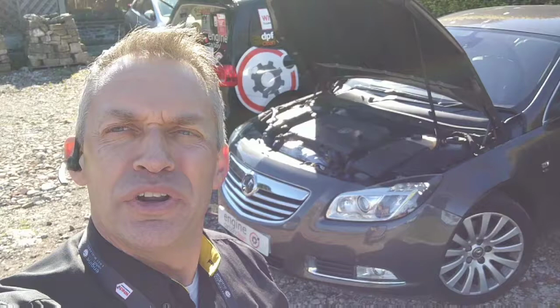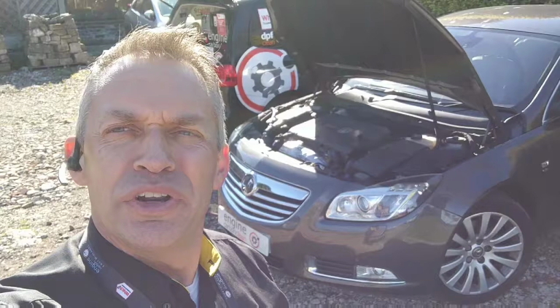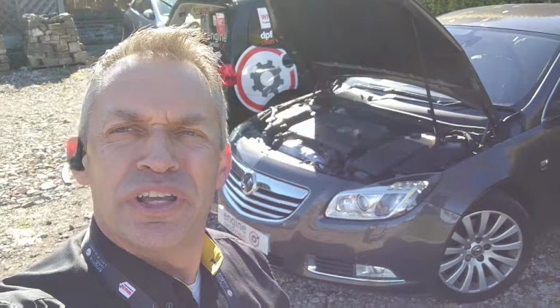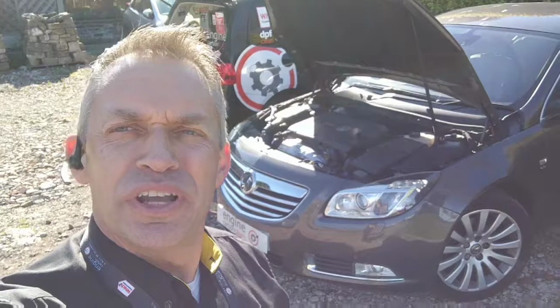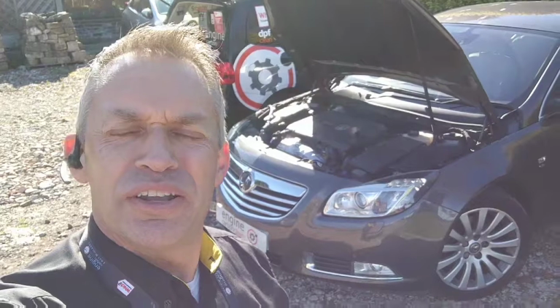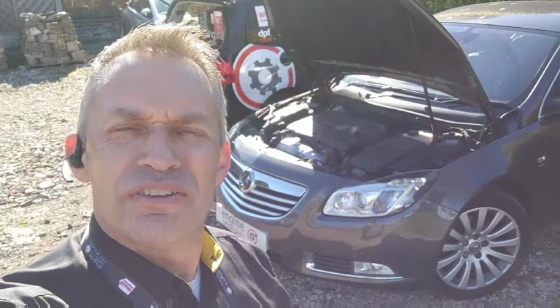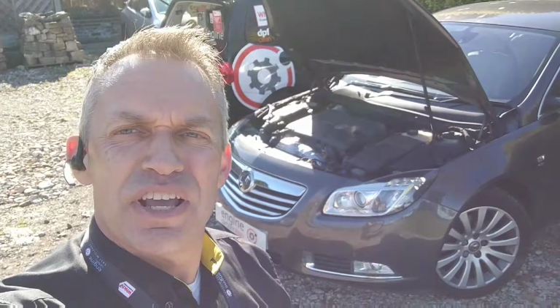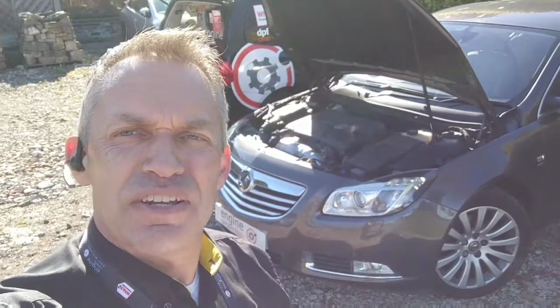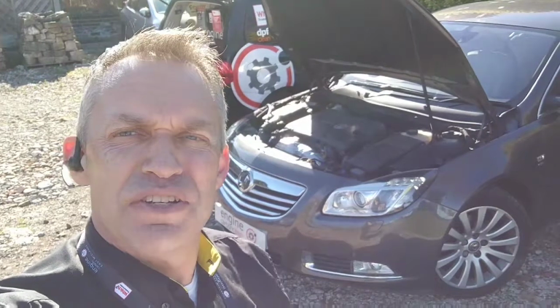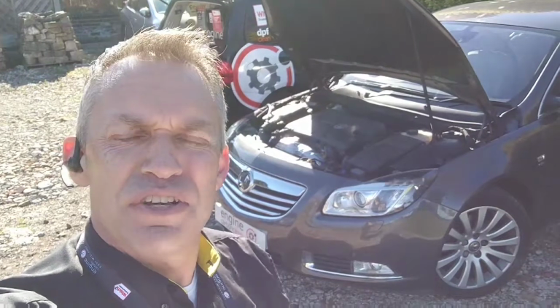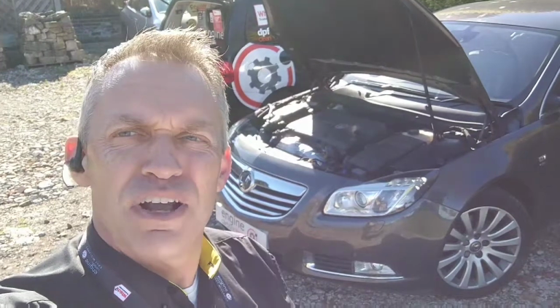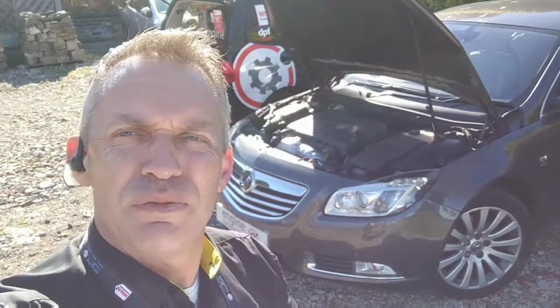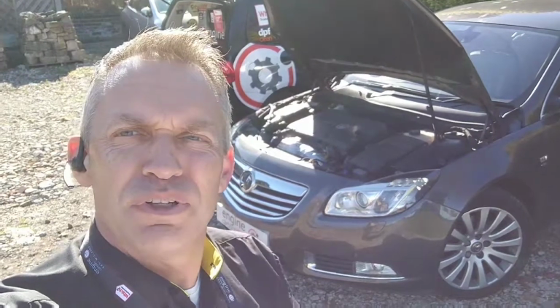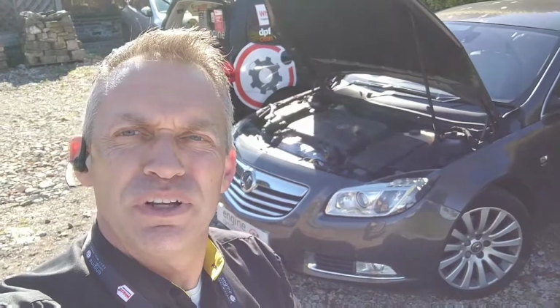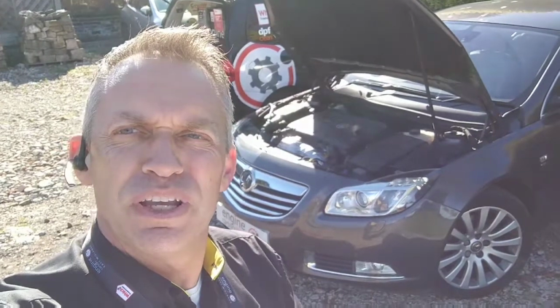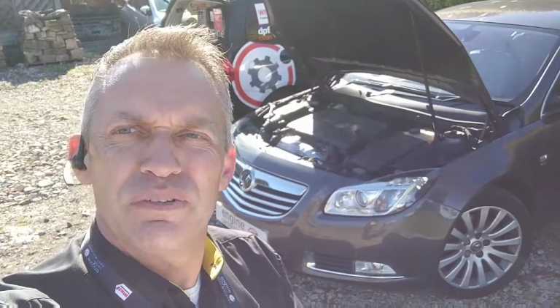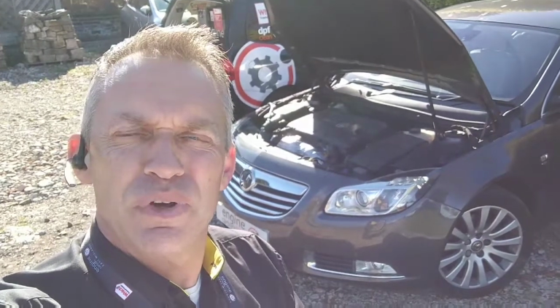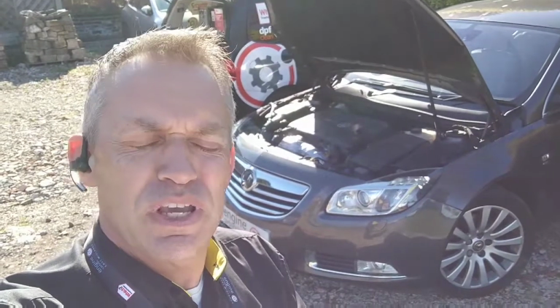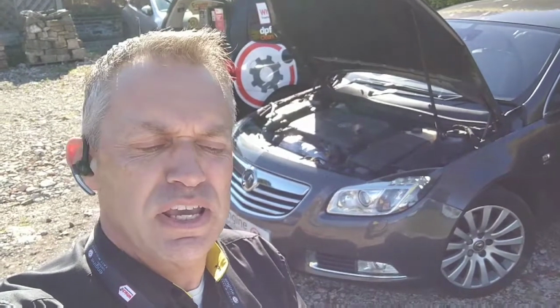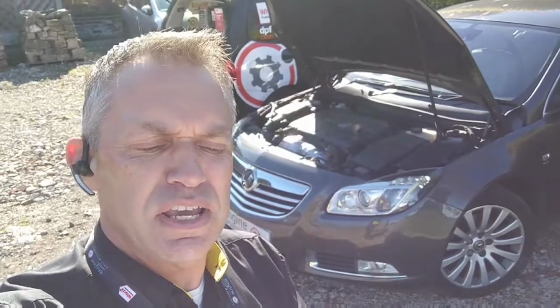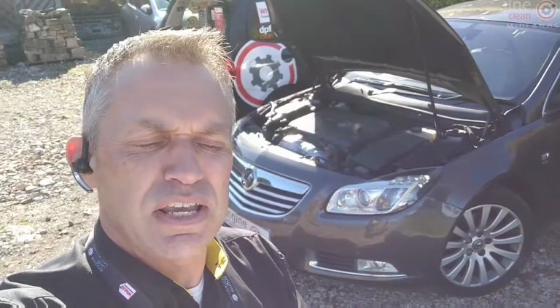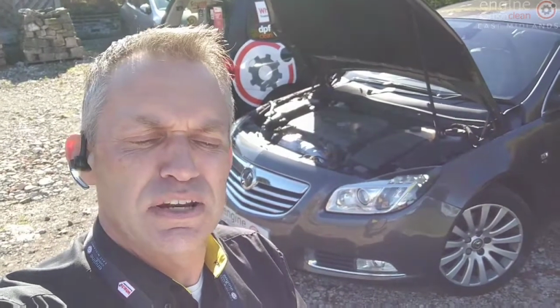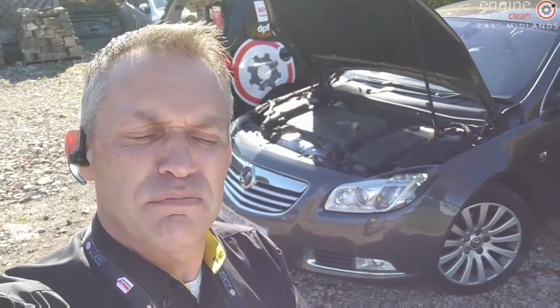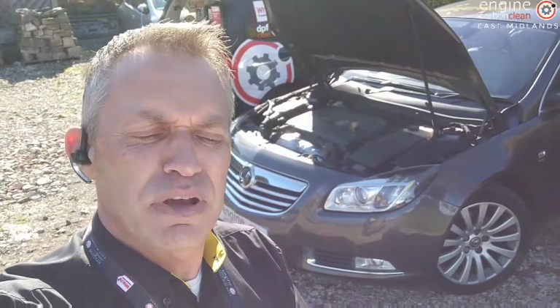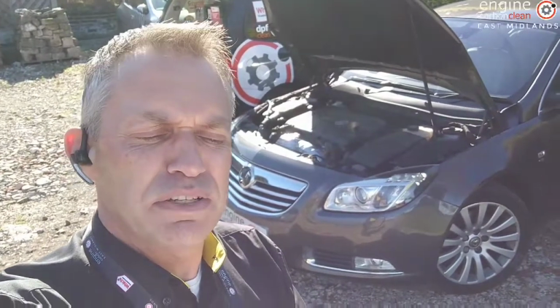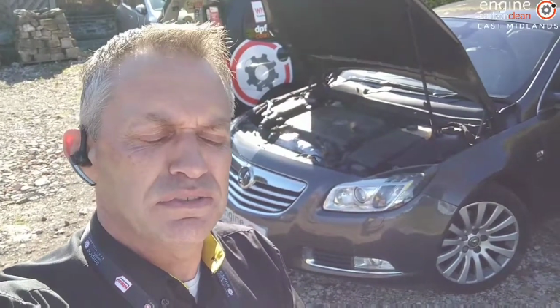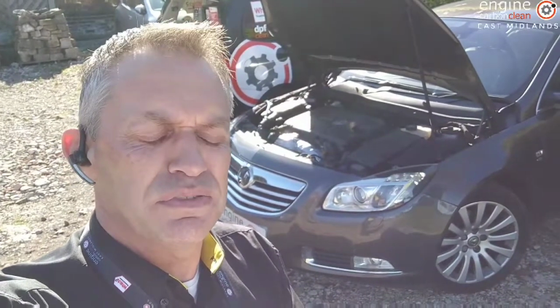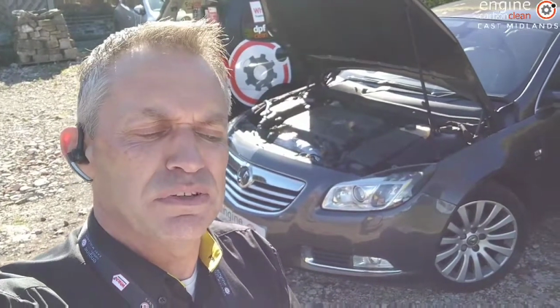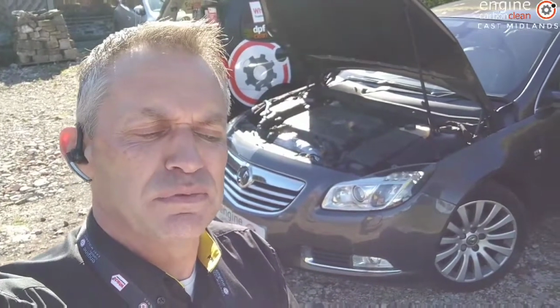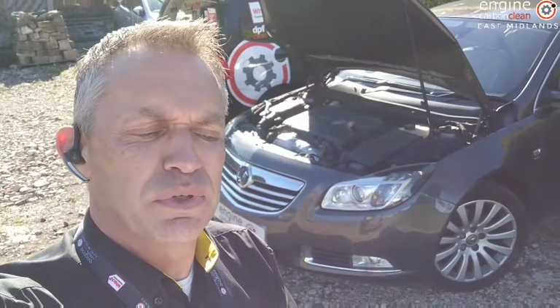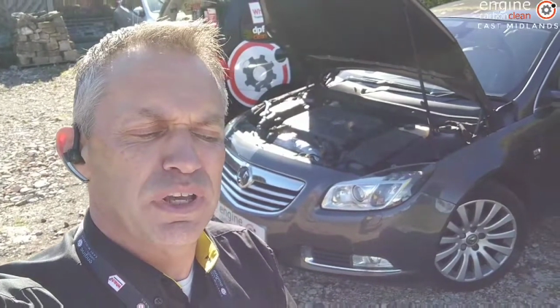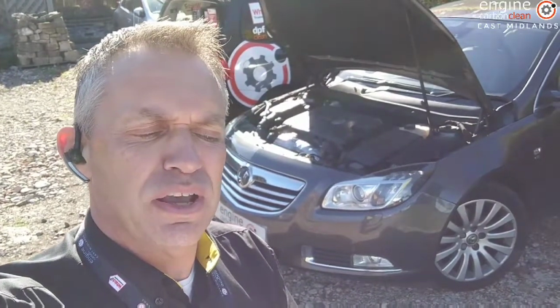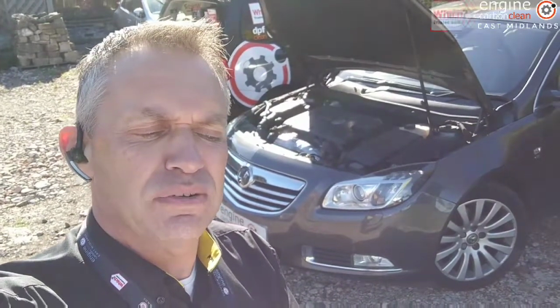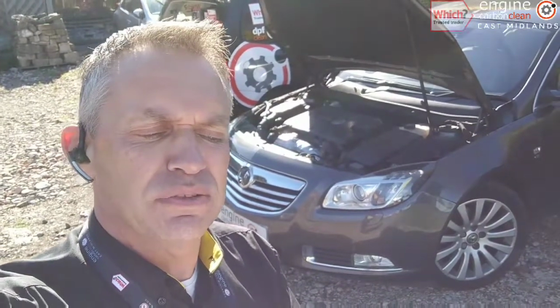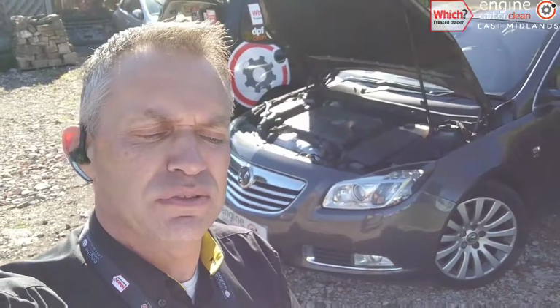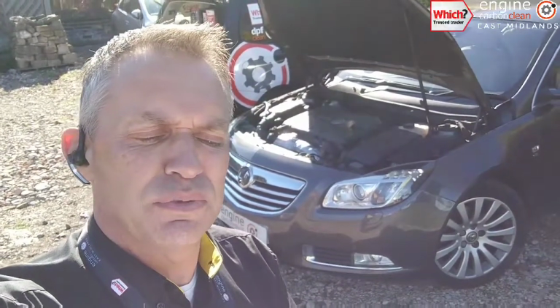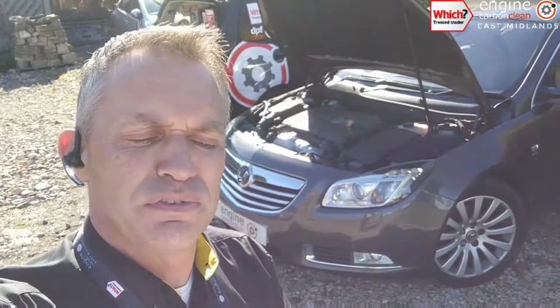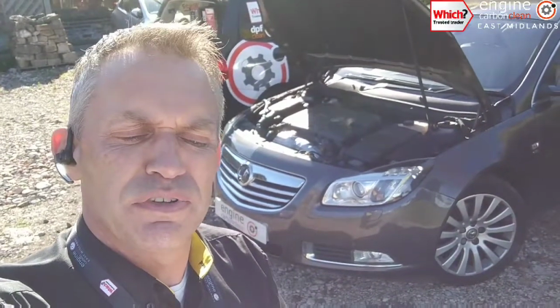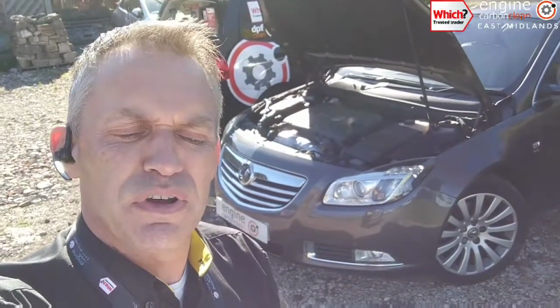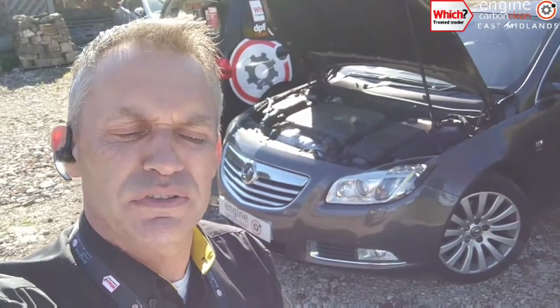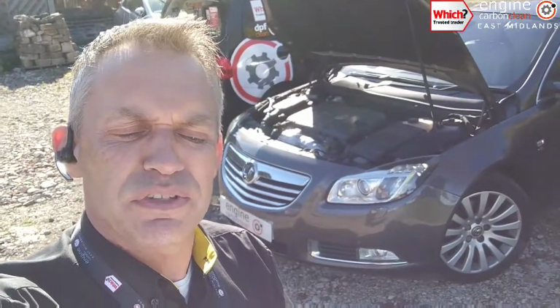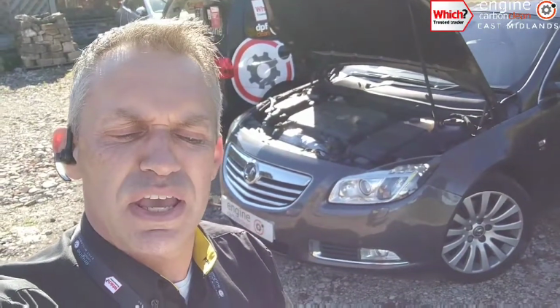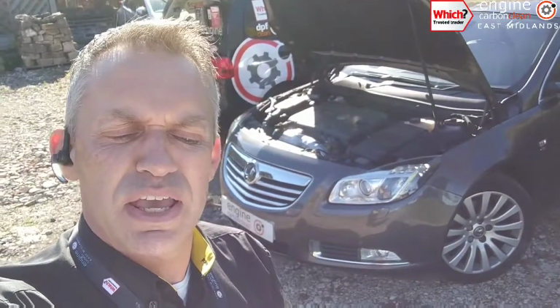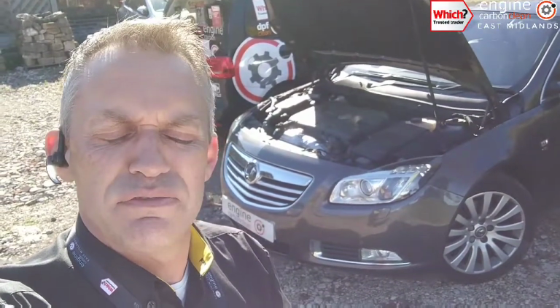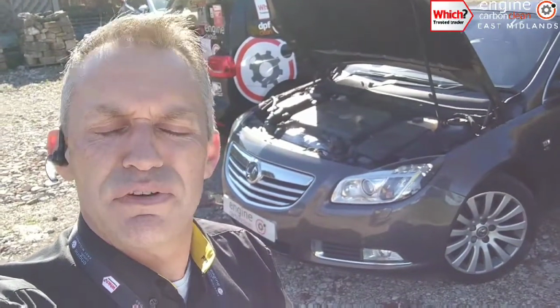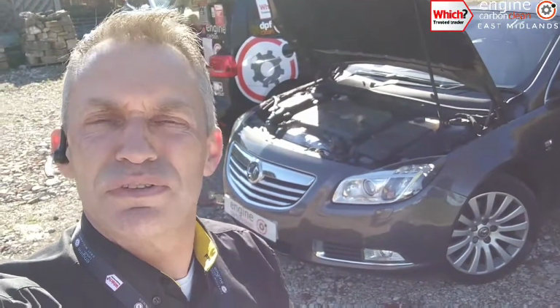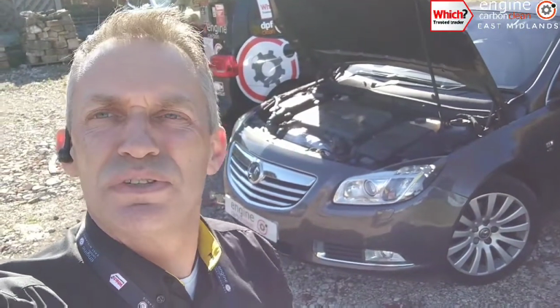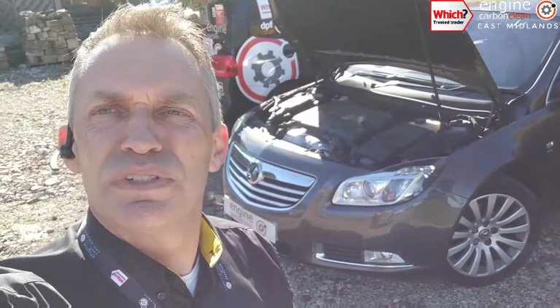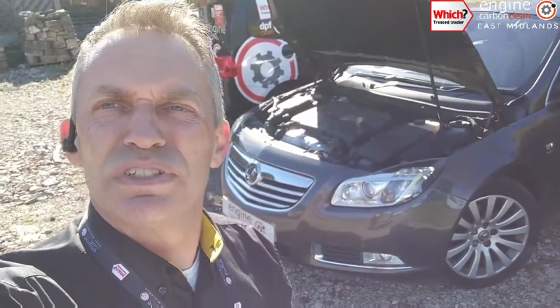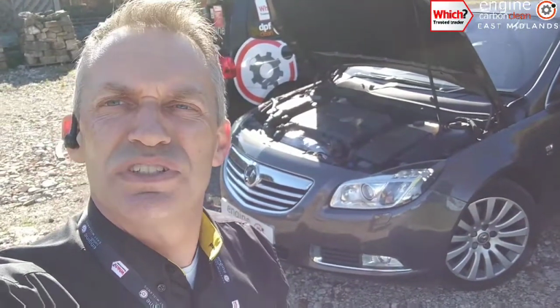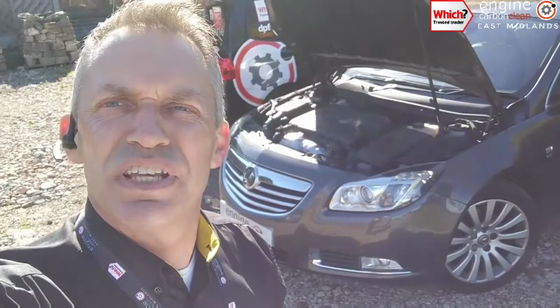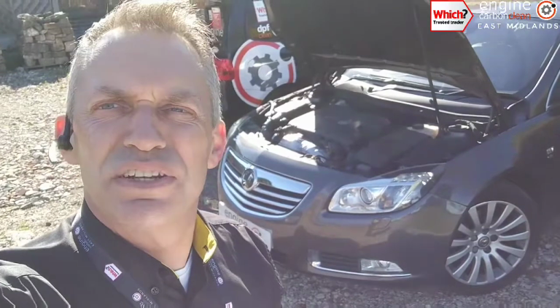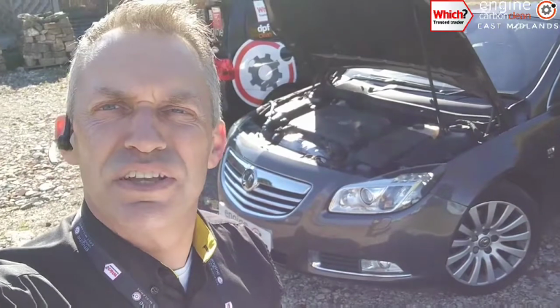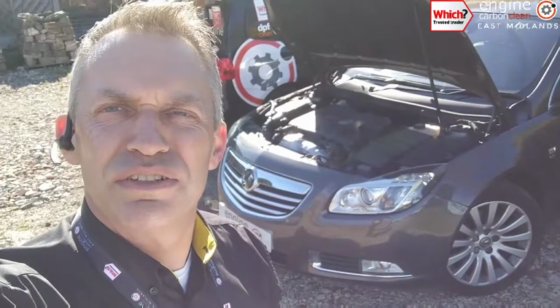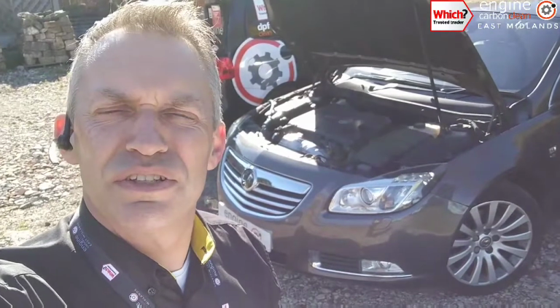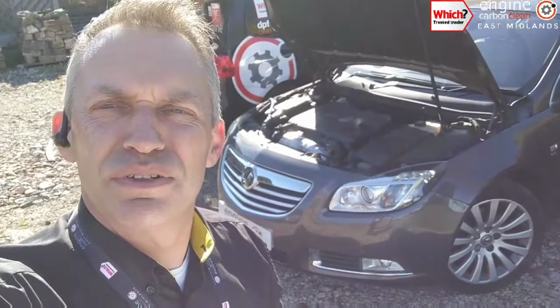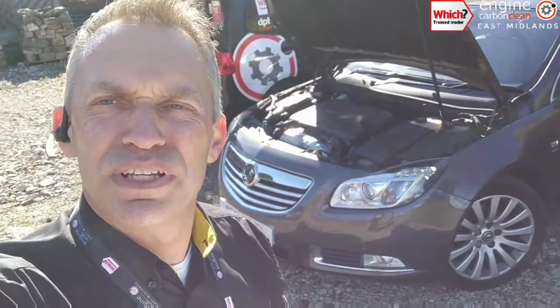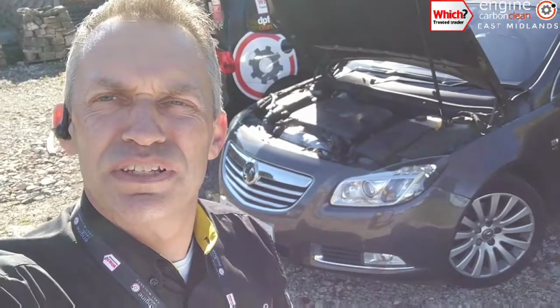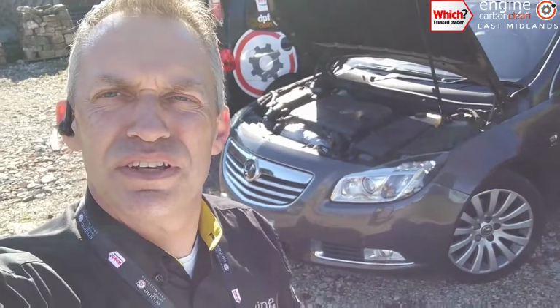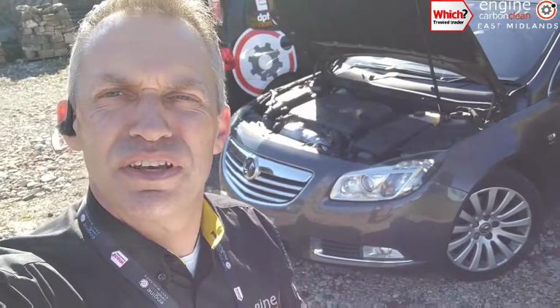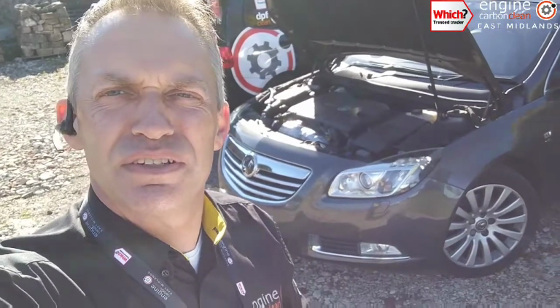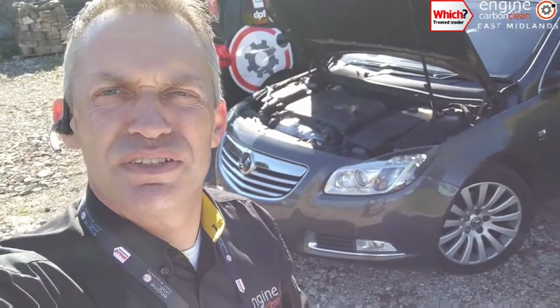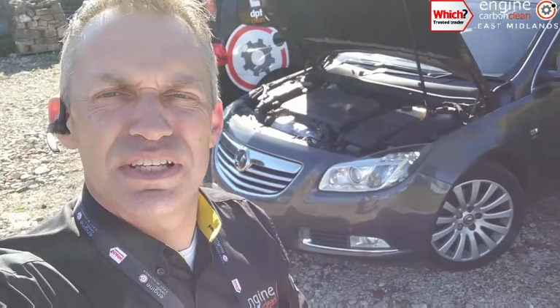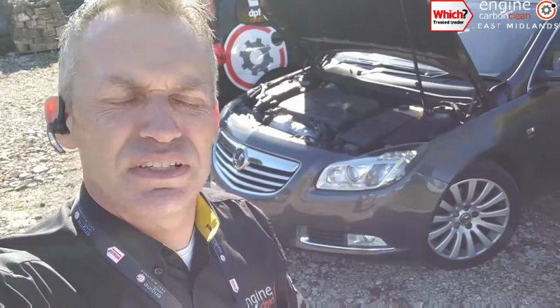Good morning, Asian Engine Carbon Clean. We're here in Mansfield Woodhouse. We've got a Vauxhall Insignia 2 litre diesel.